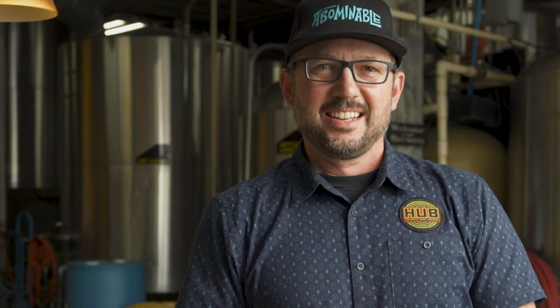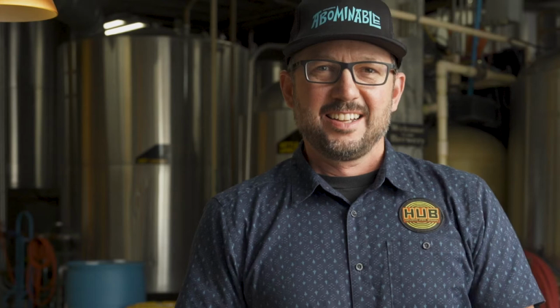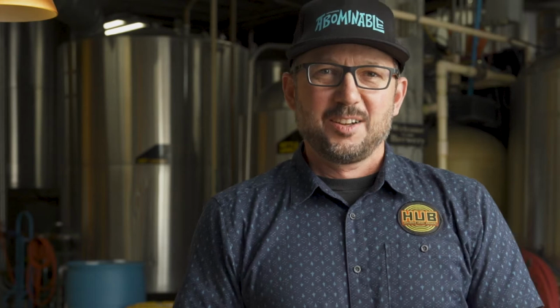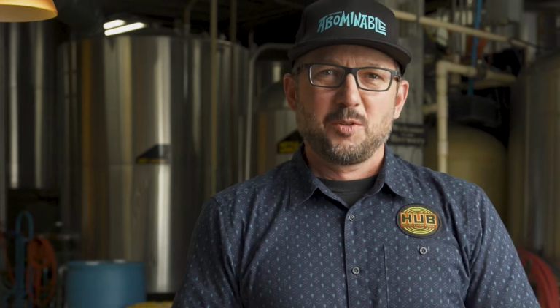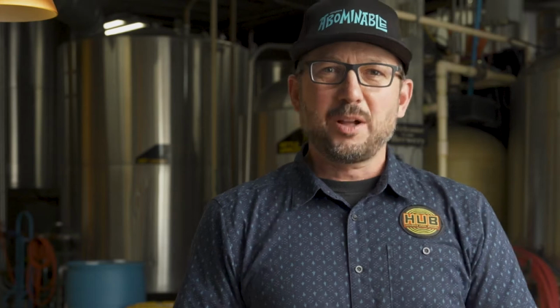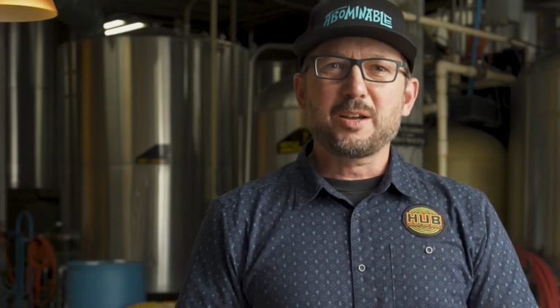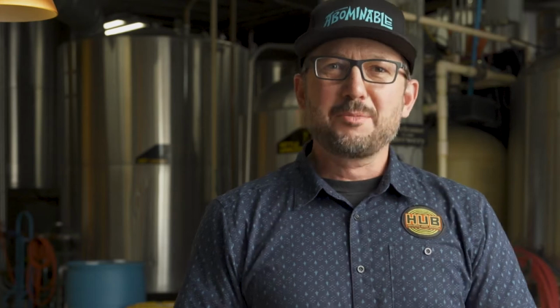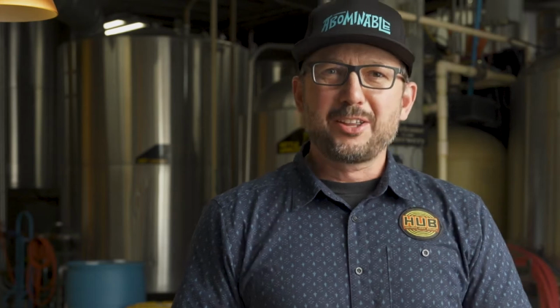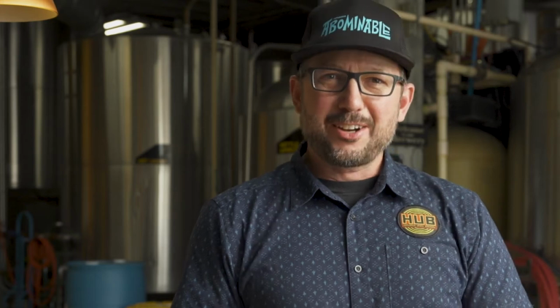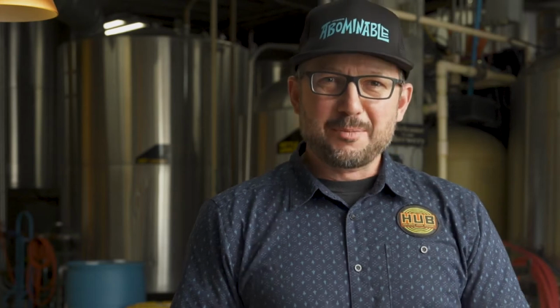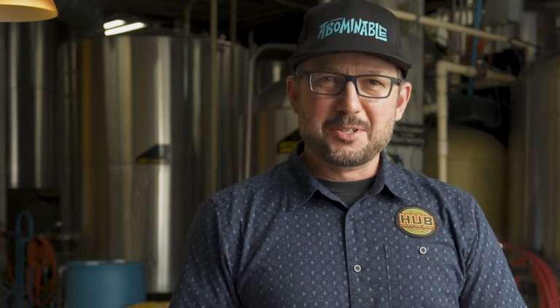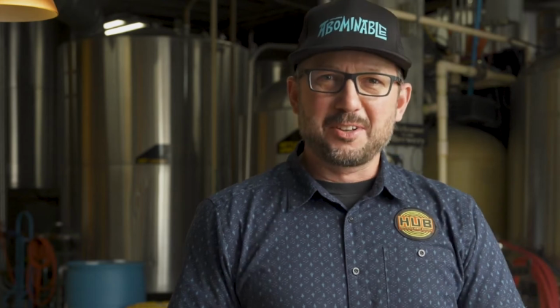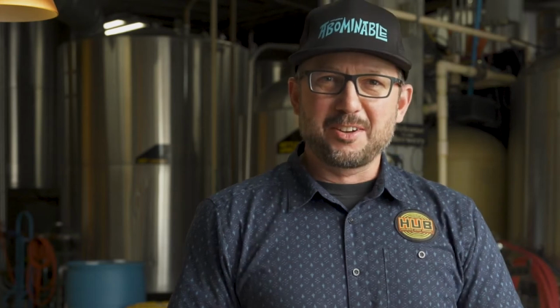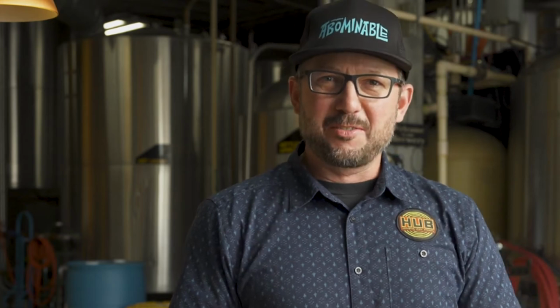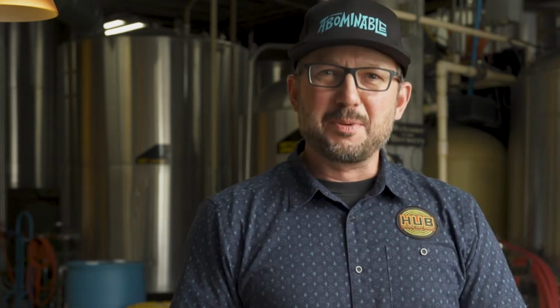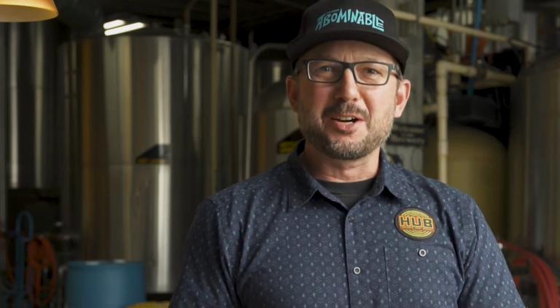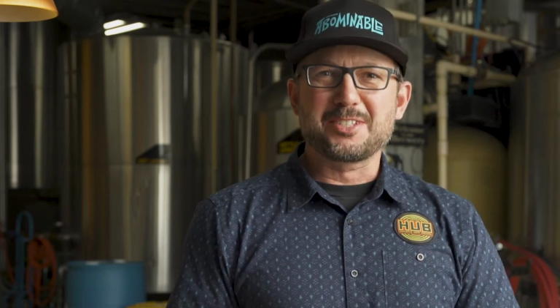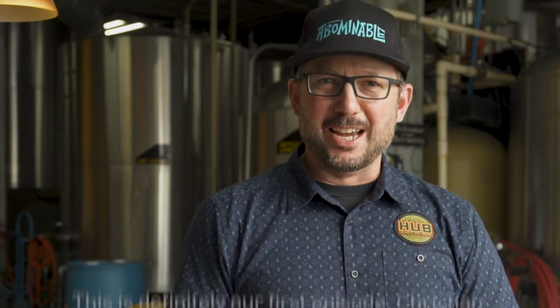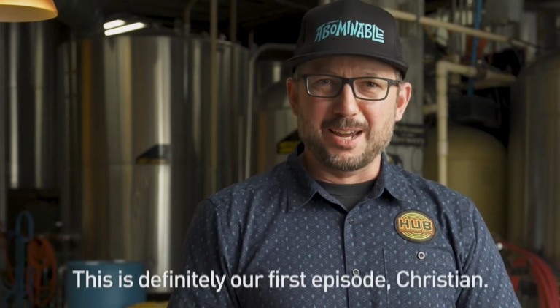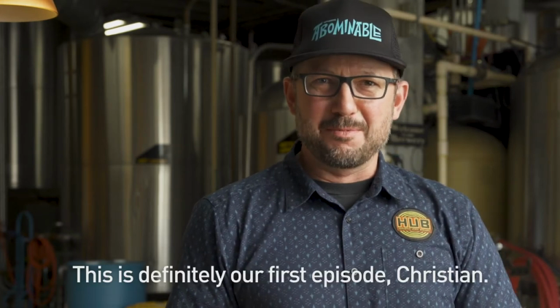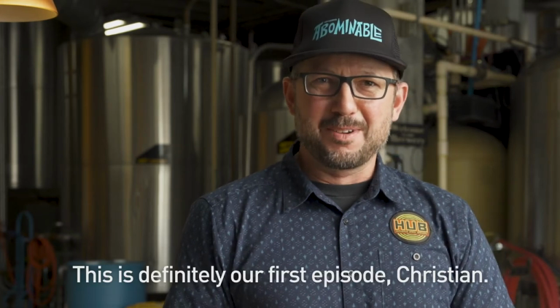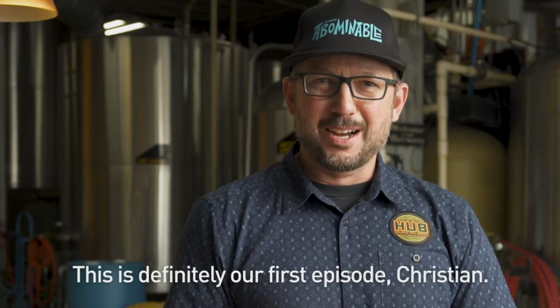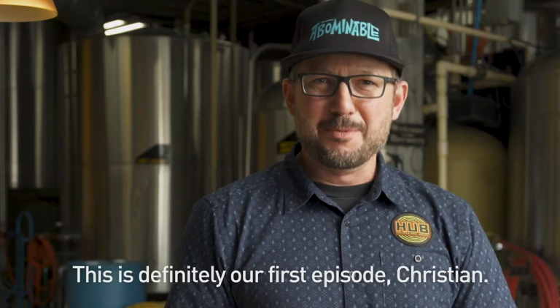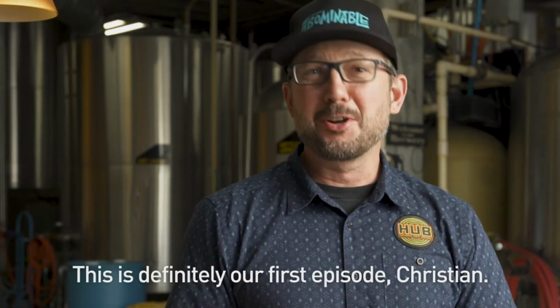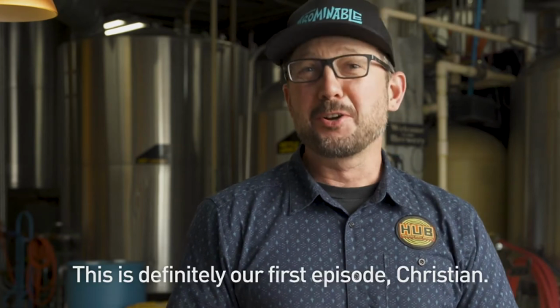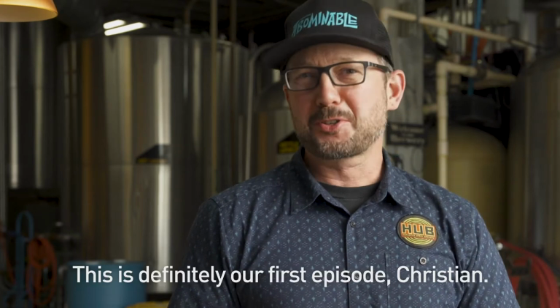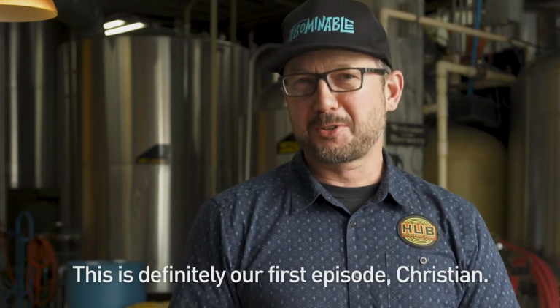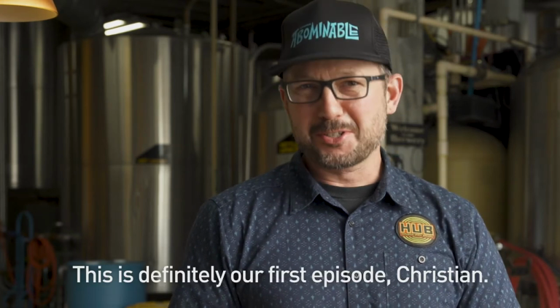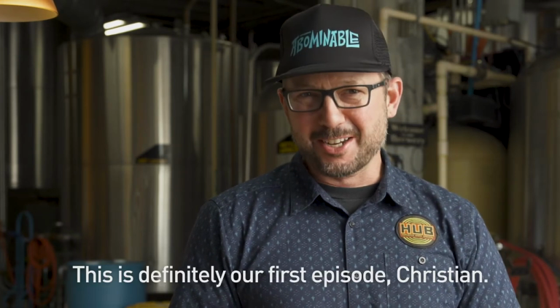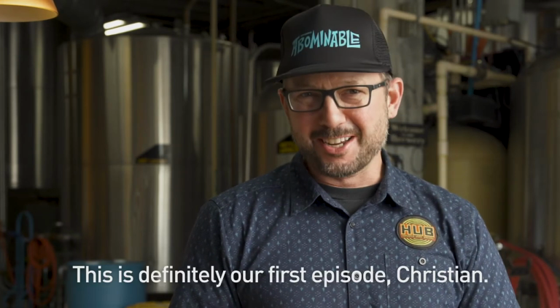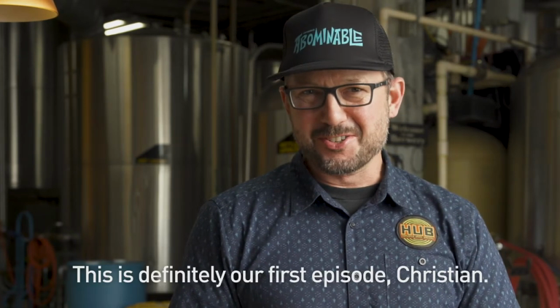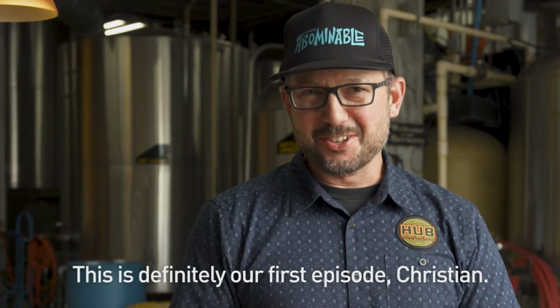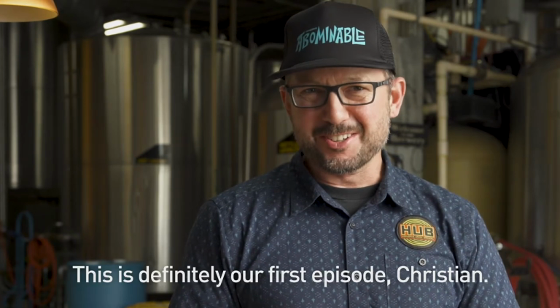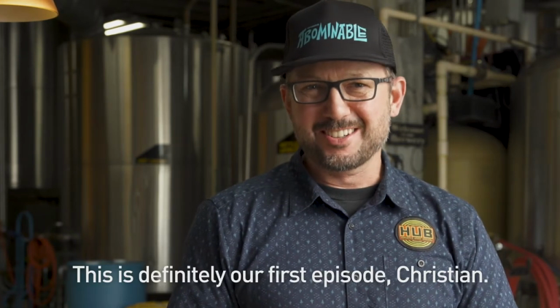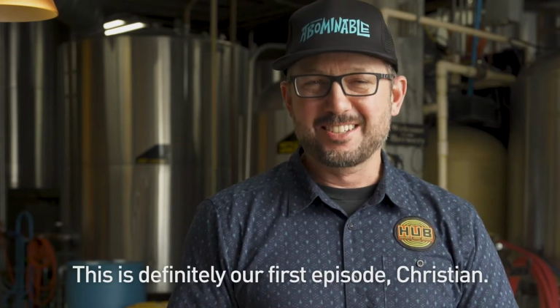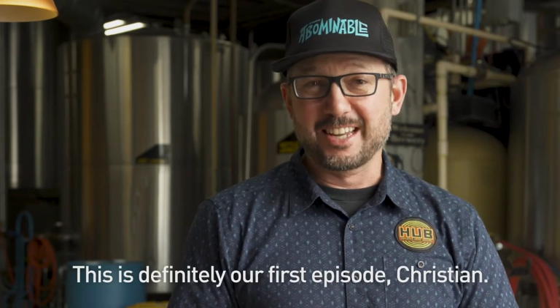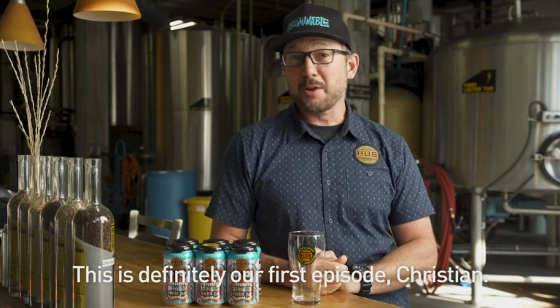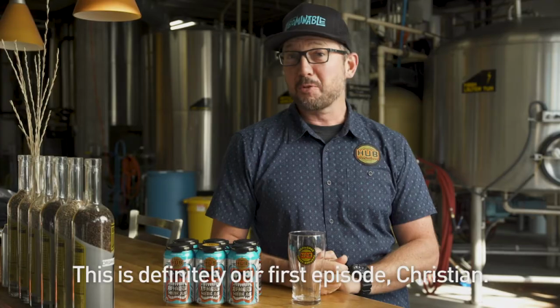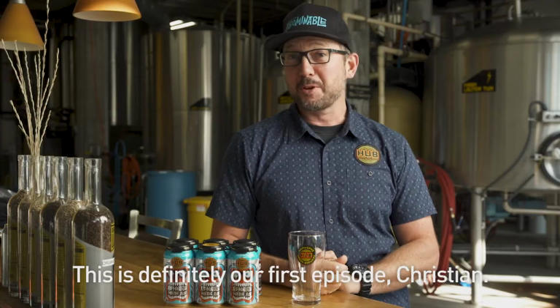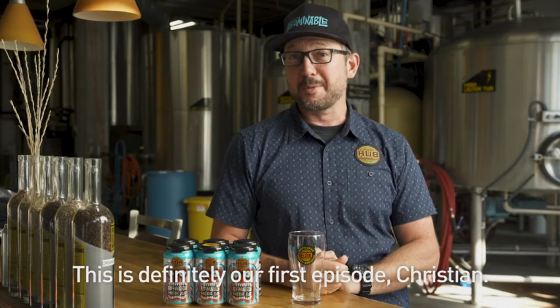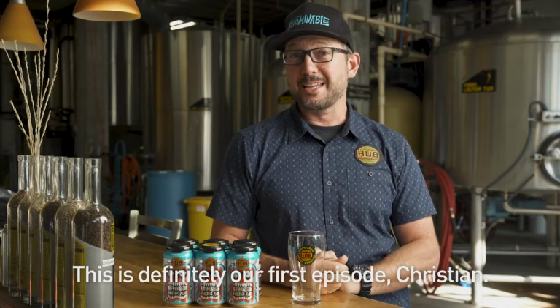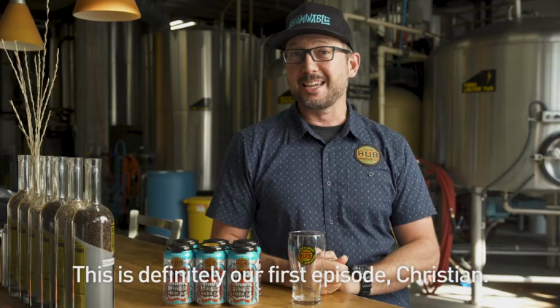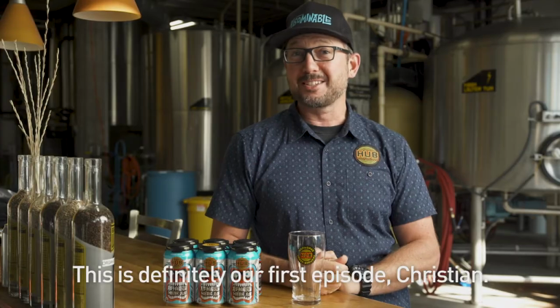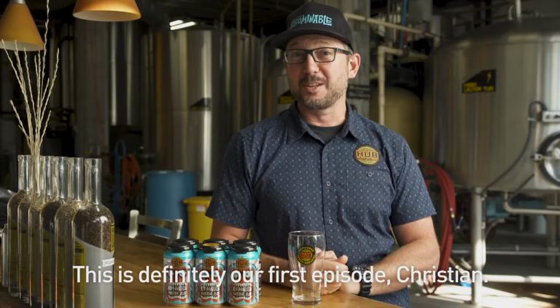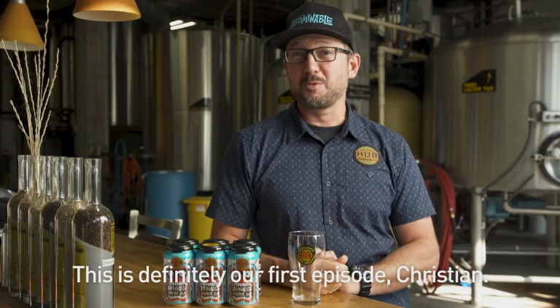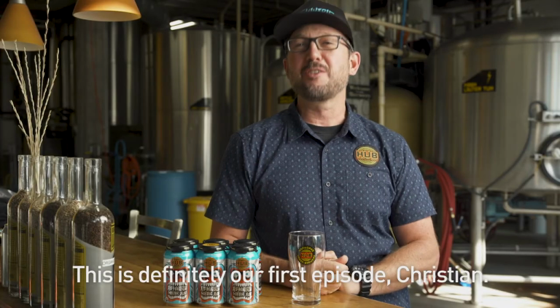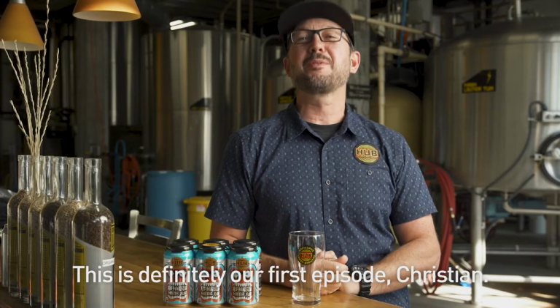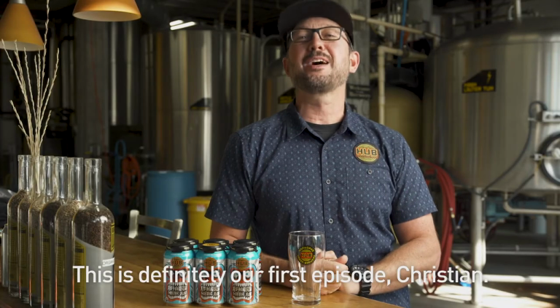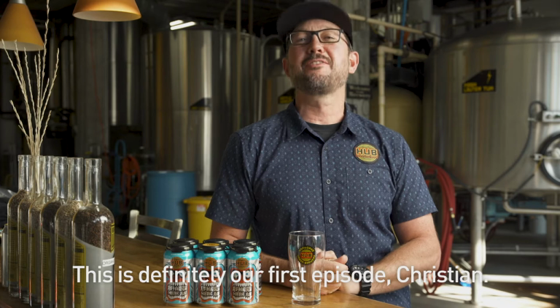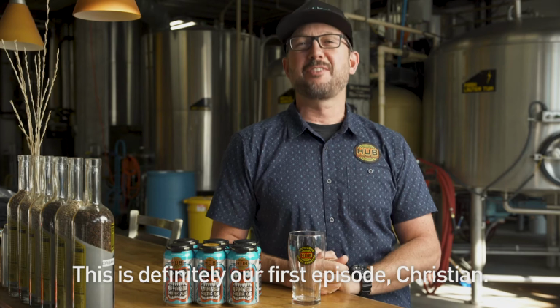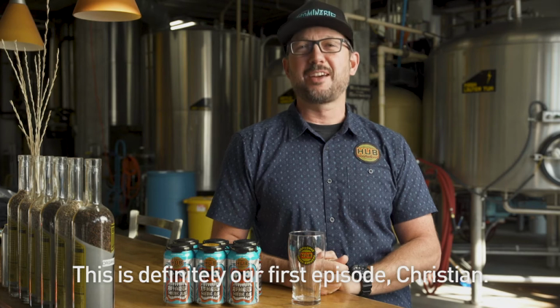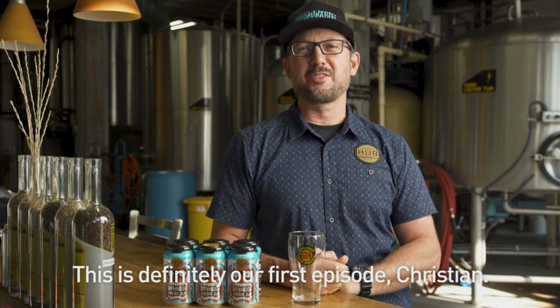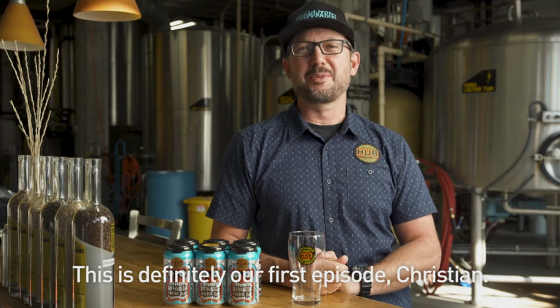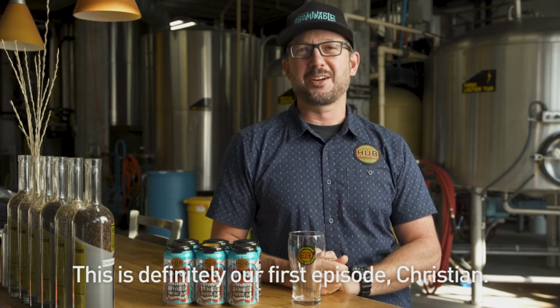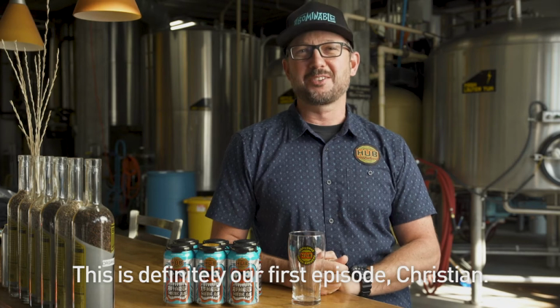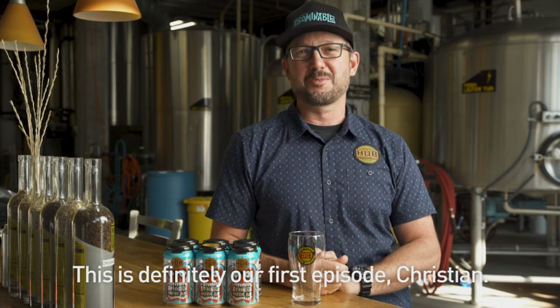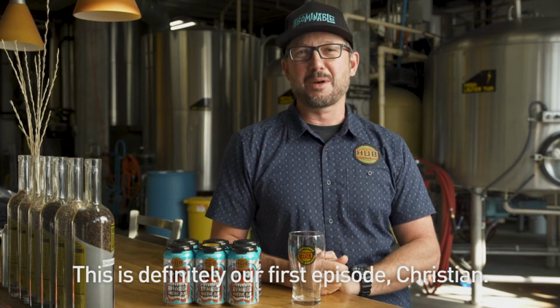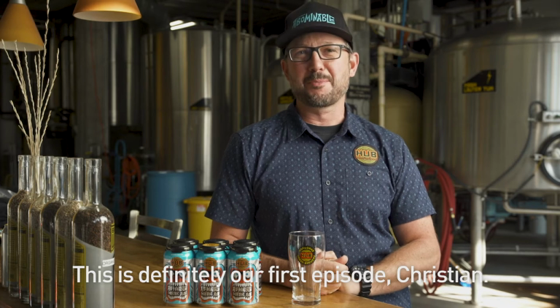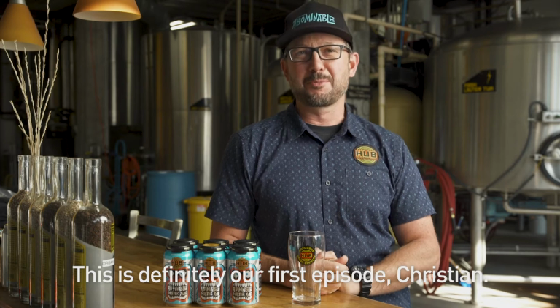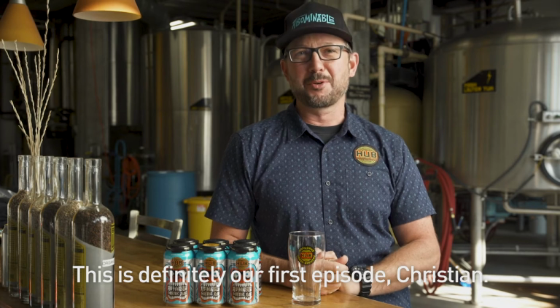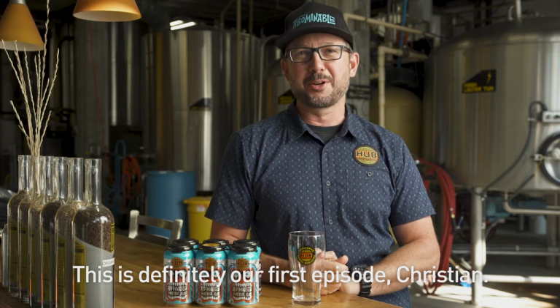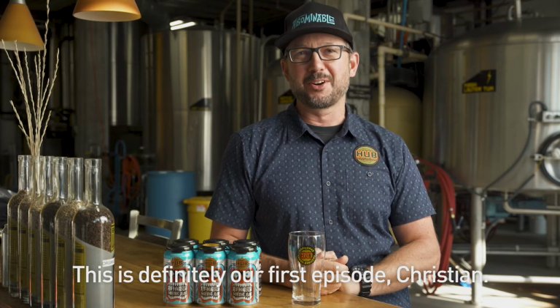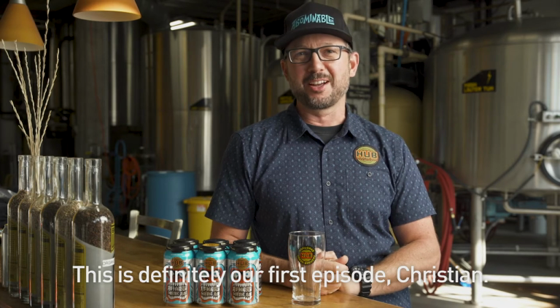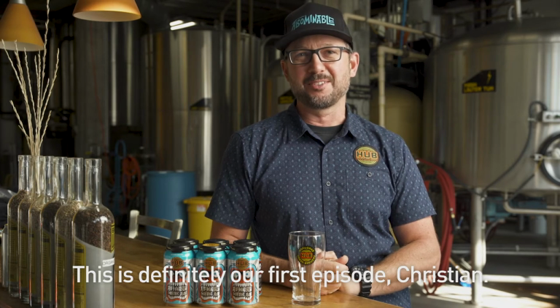Welcome to another episode of Beer Time. I'm your host, Christian Ettinger. Today we're going to be tasting one of my favorite beers, Abominable Winter Ale.